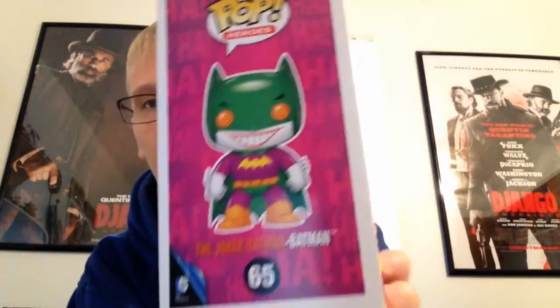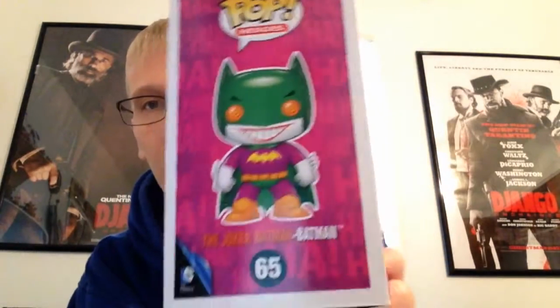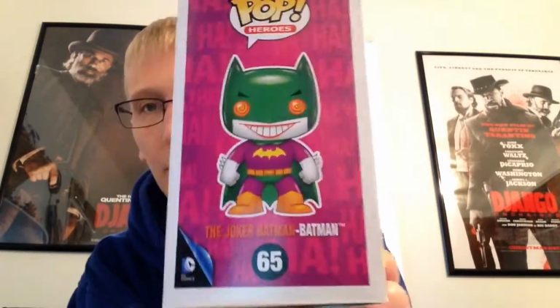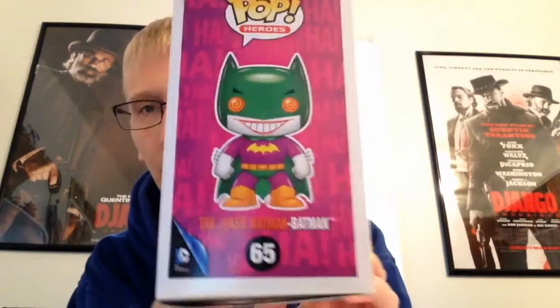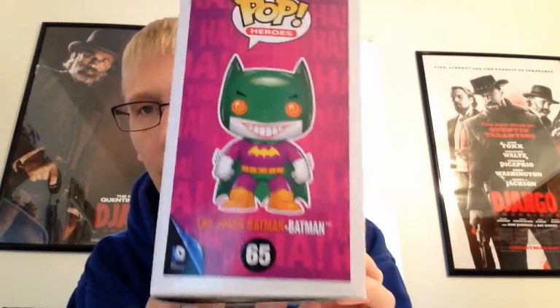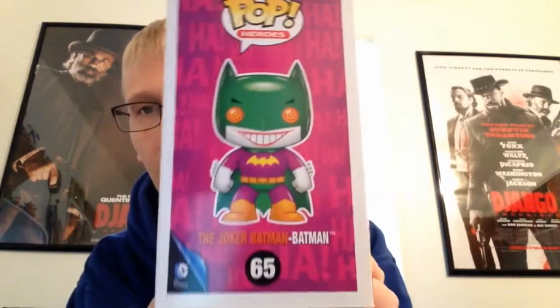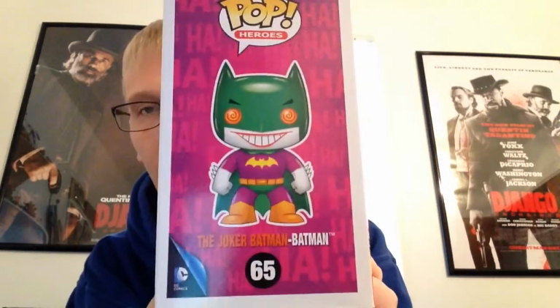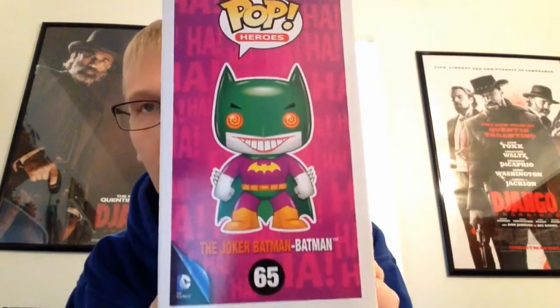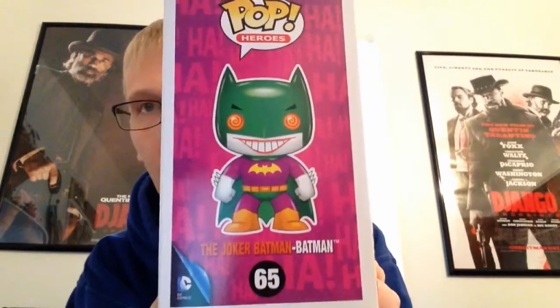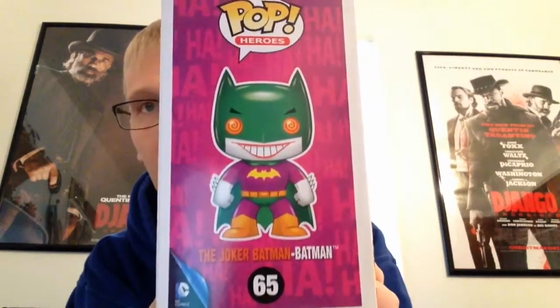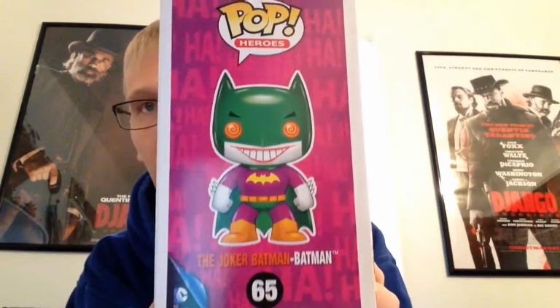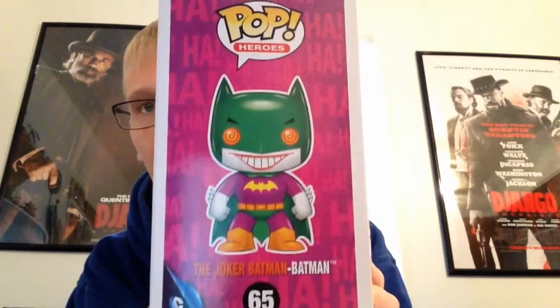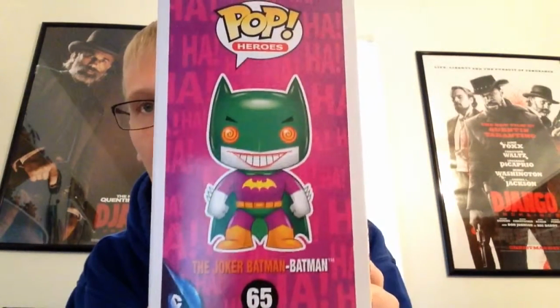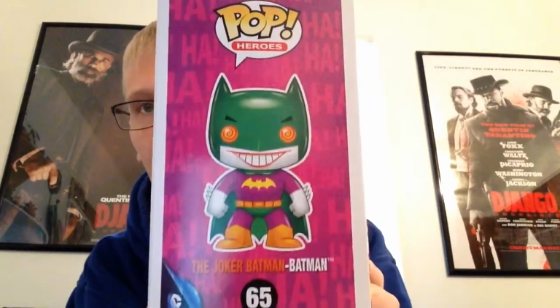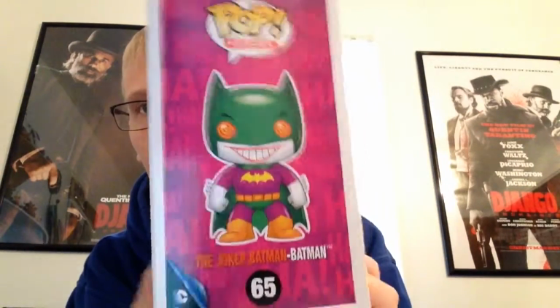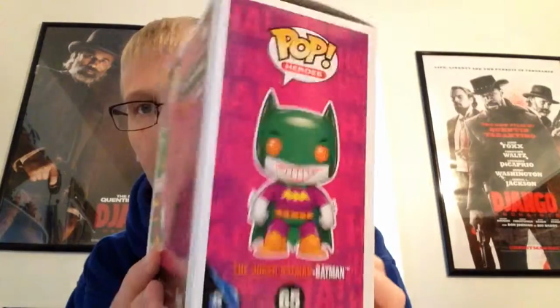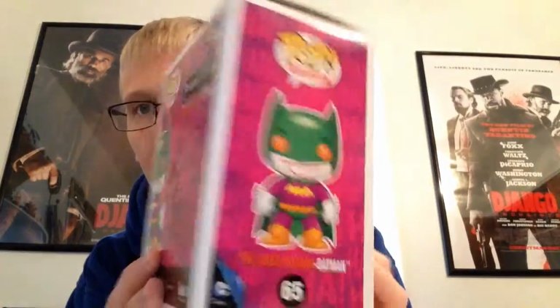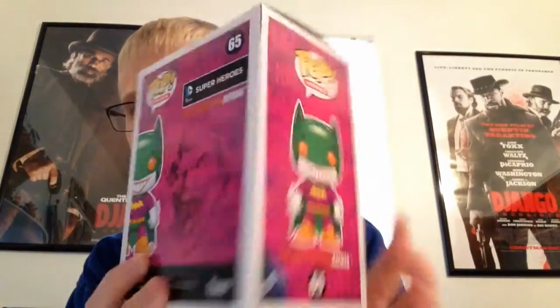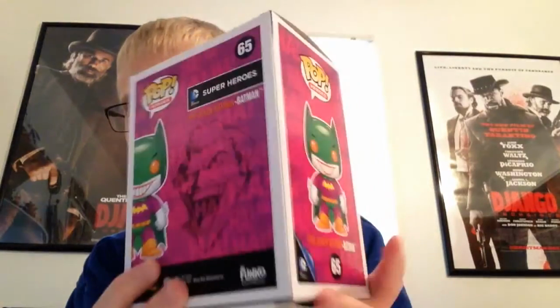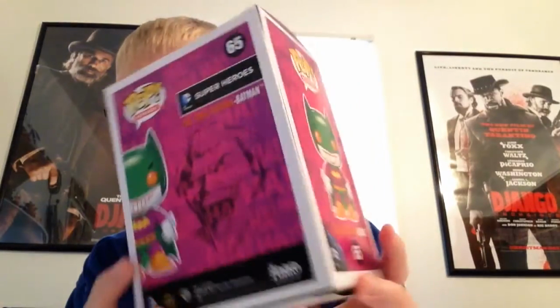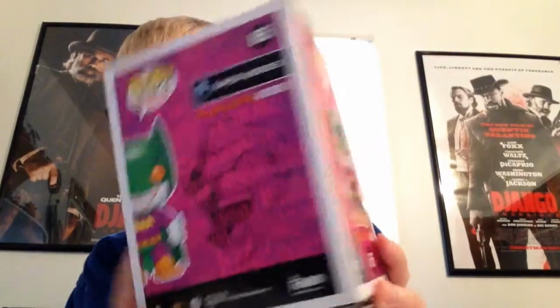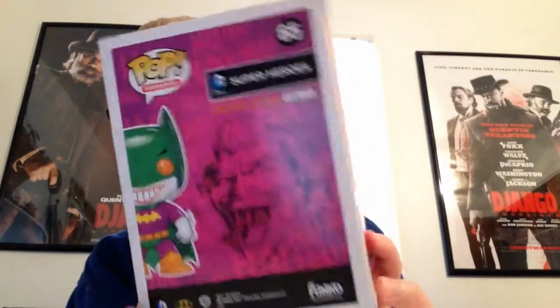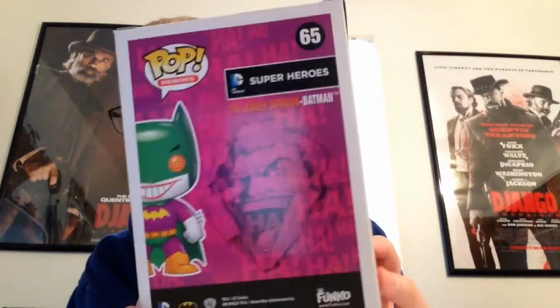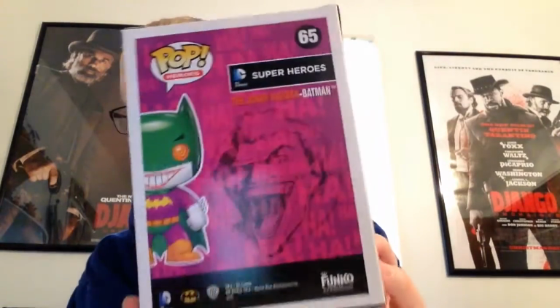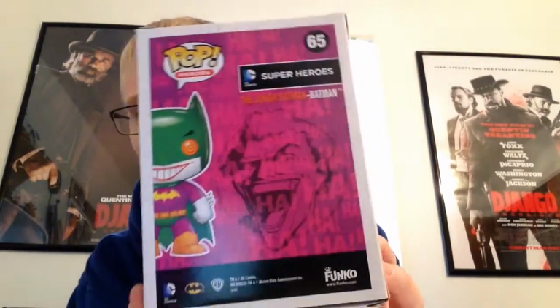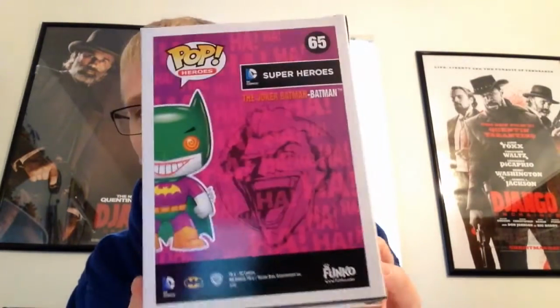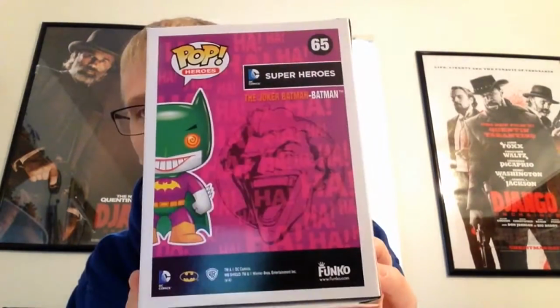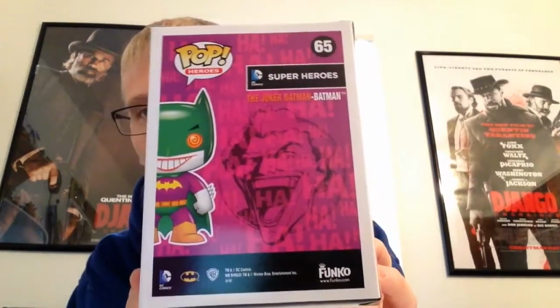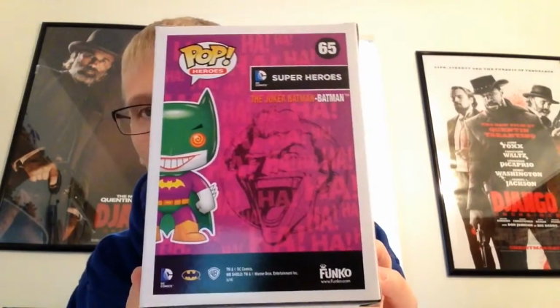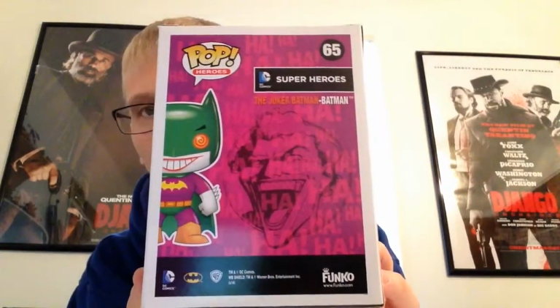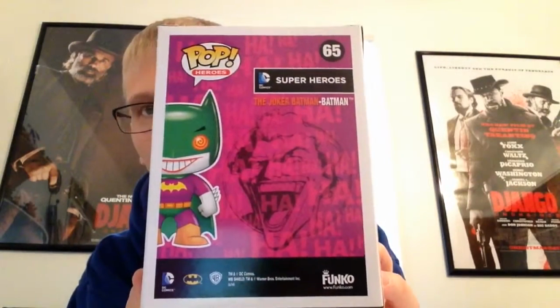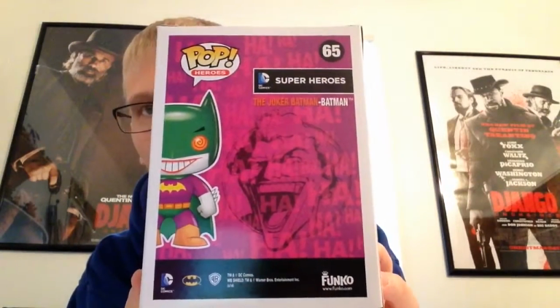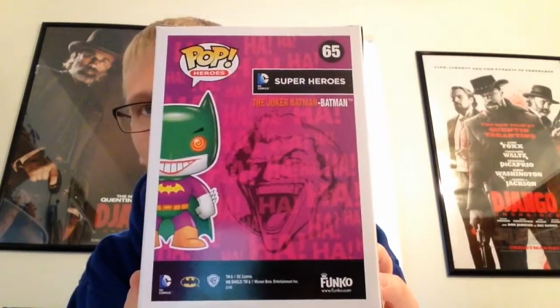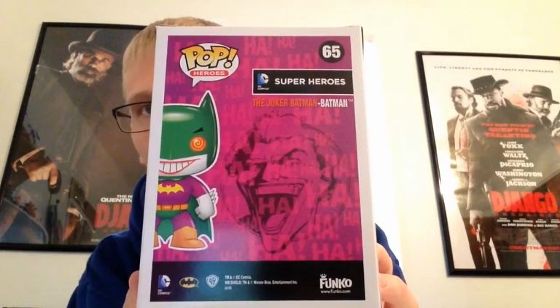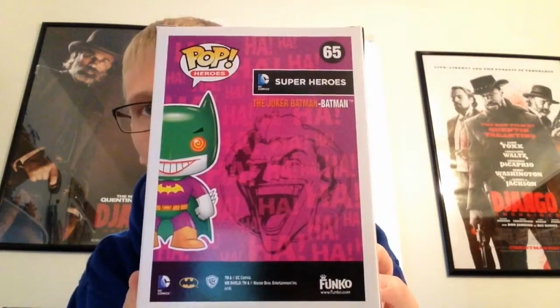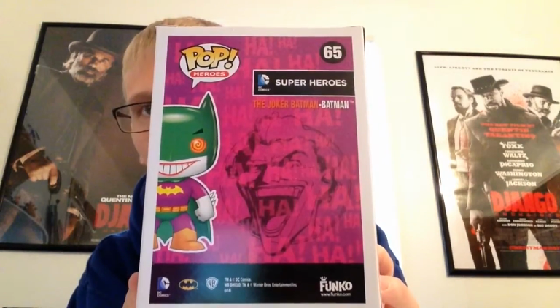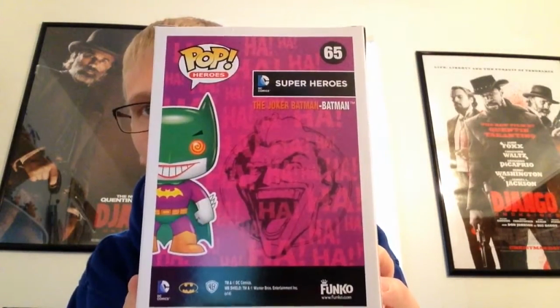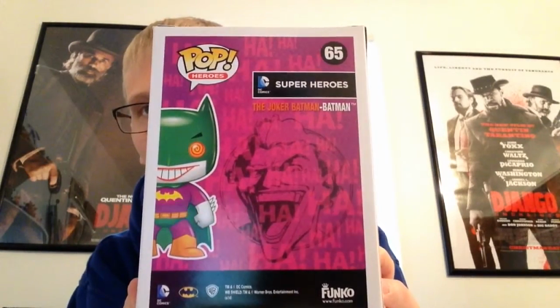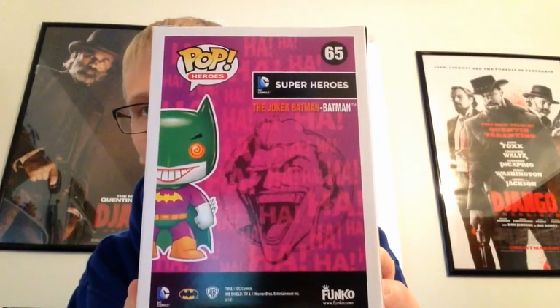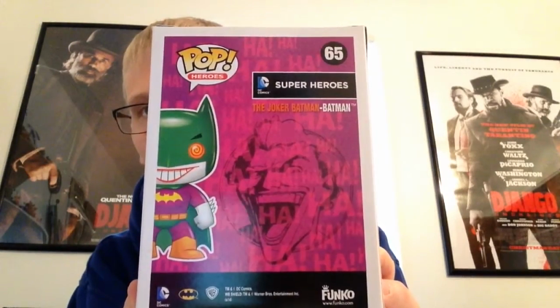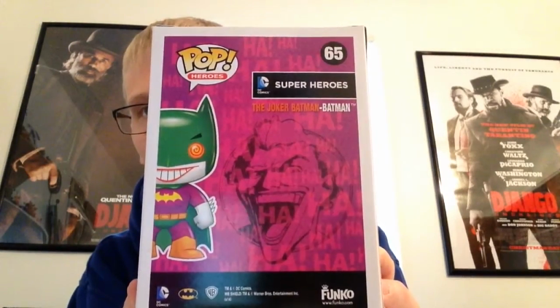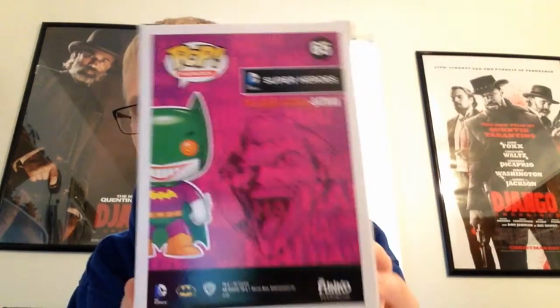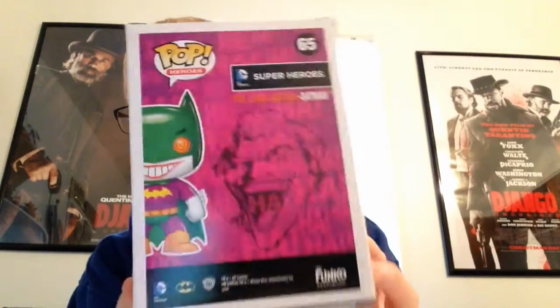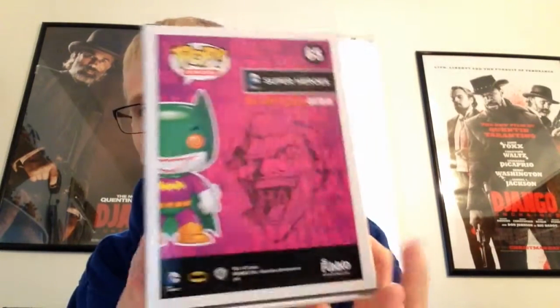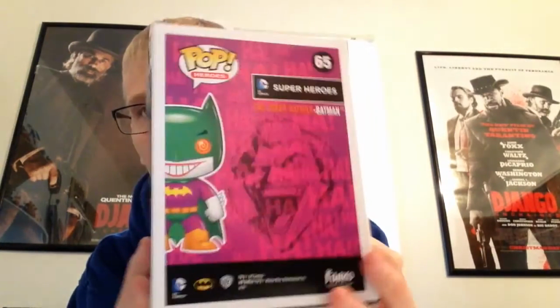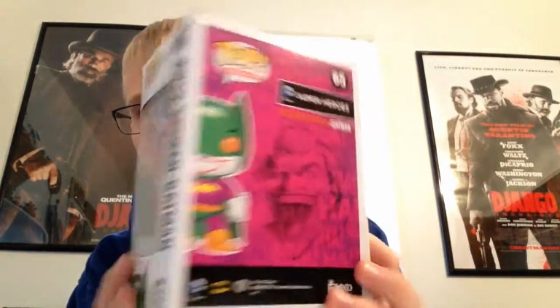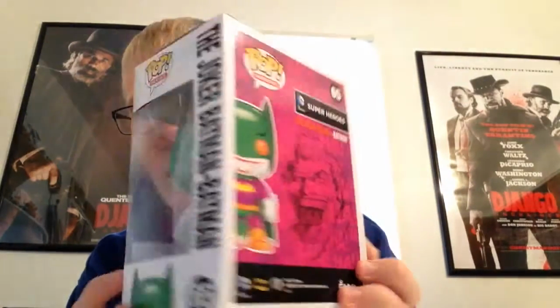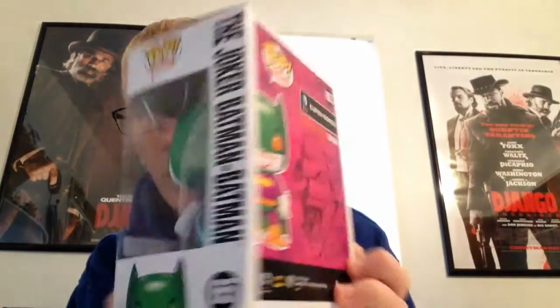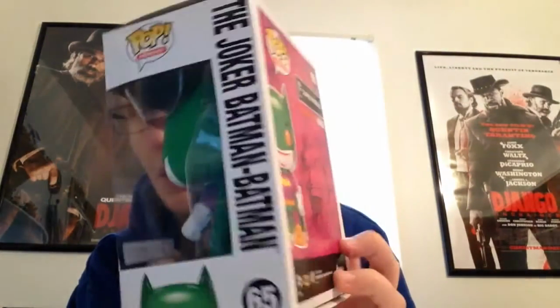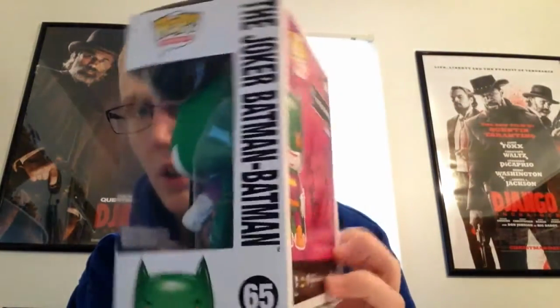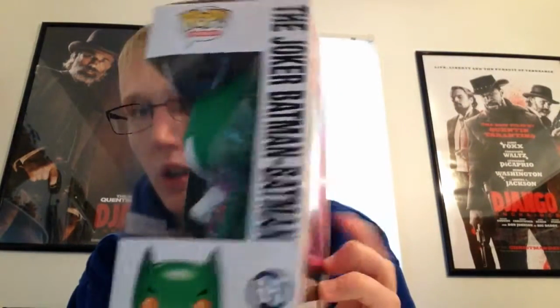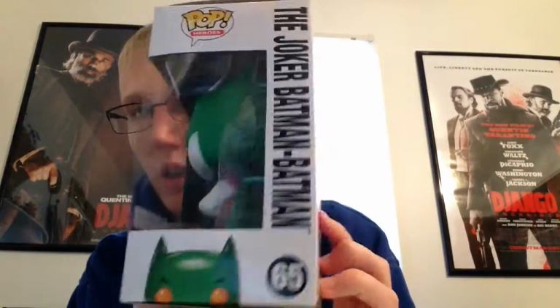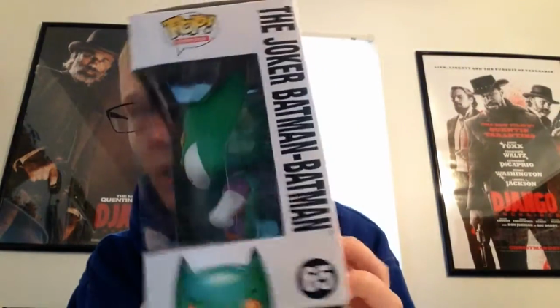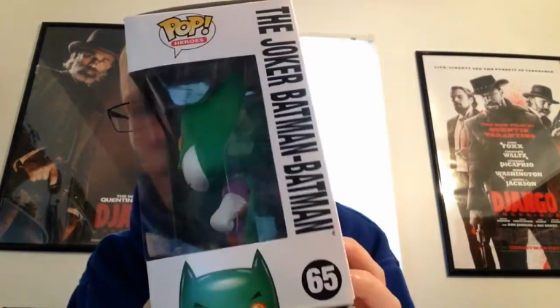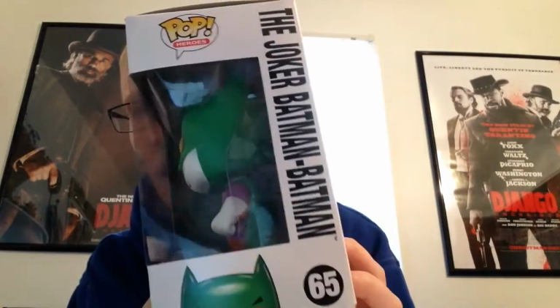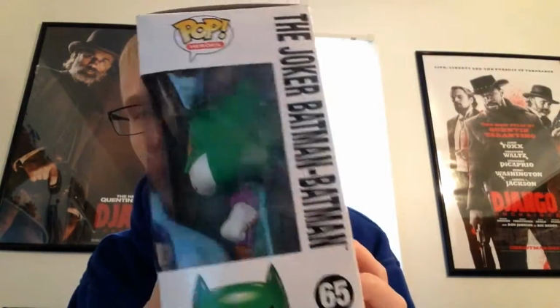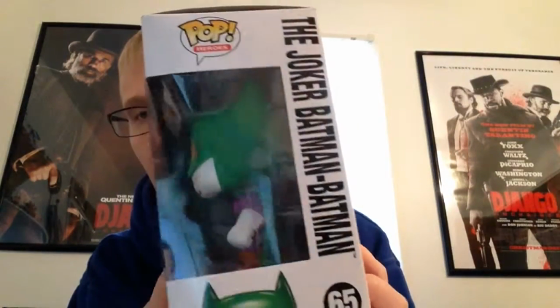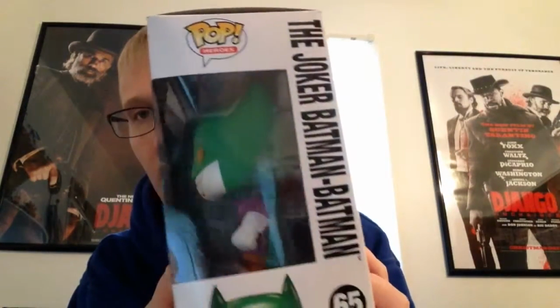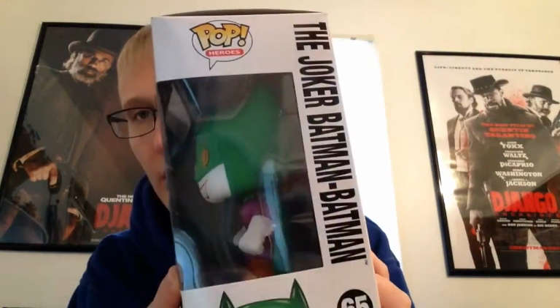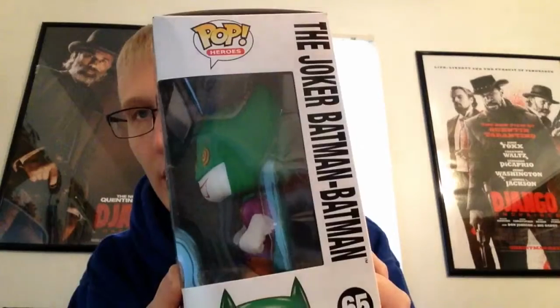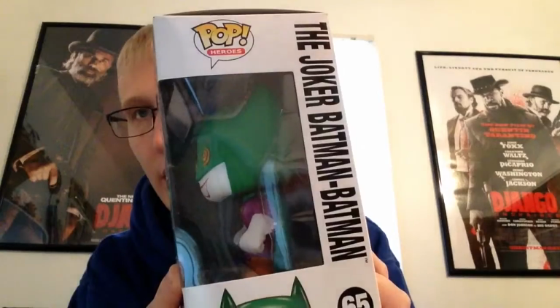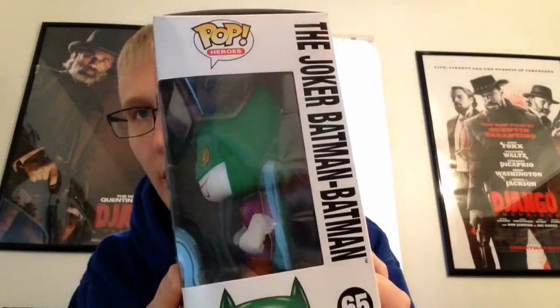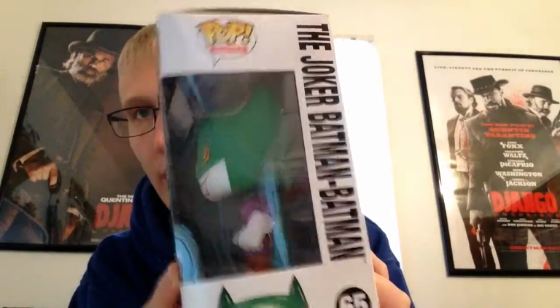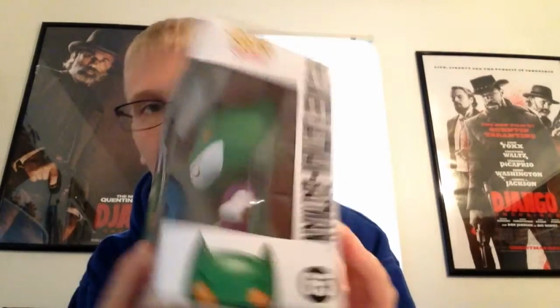It is a Loot Crate exclusive, as you can see by the sticker. Here's the side of the box. Back of the box. And here's the side view.